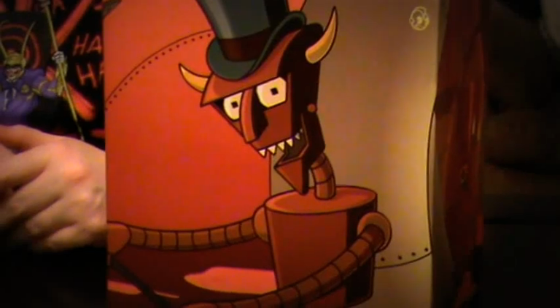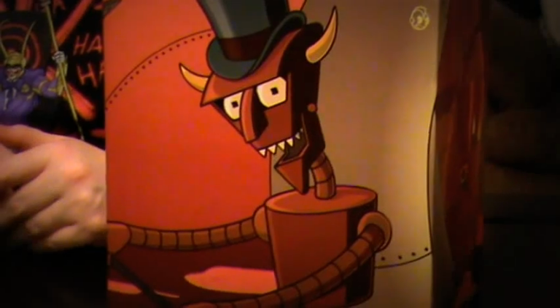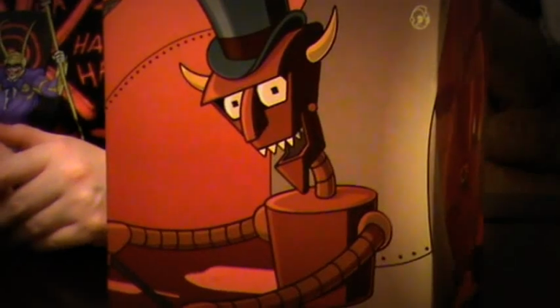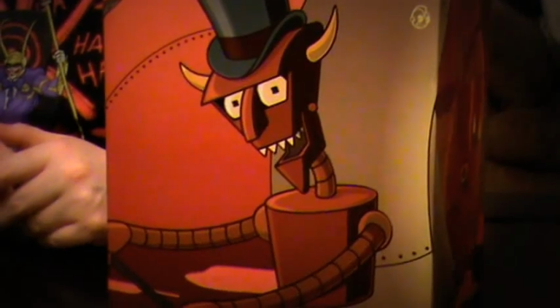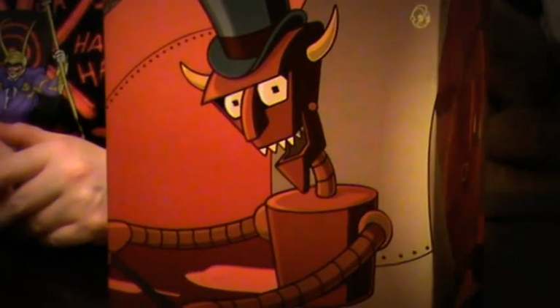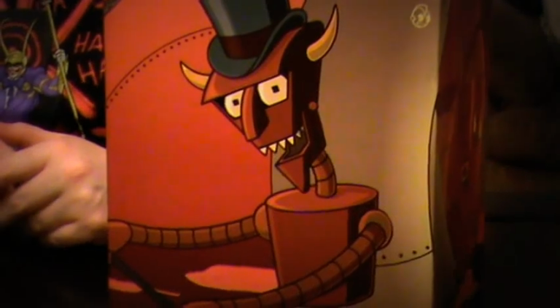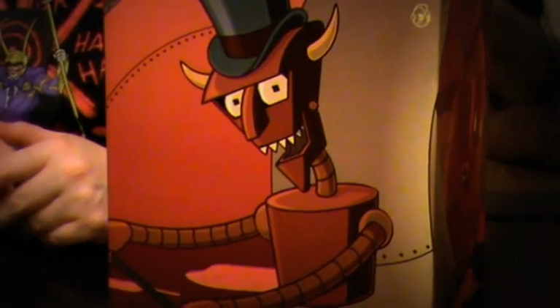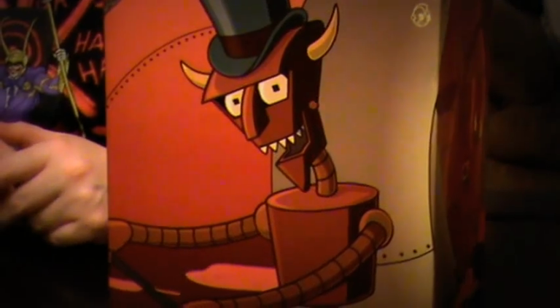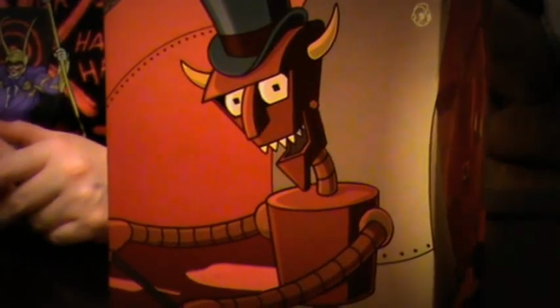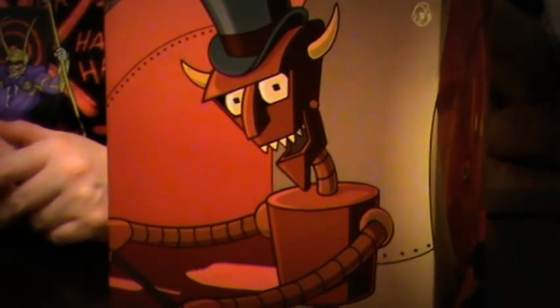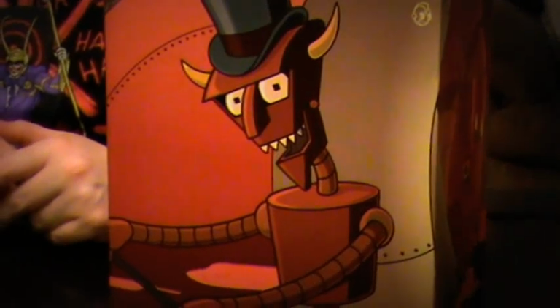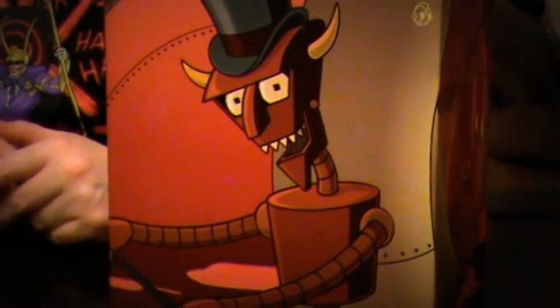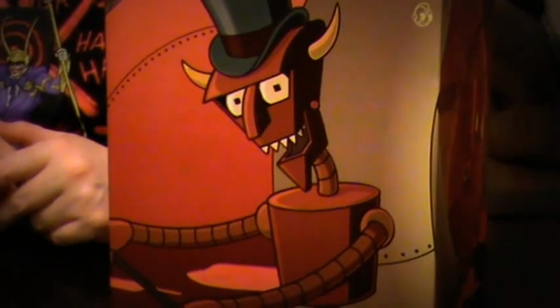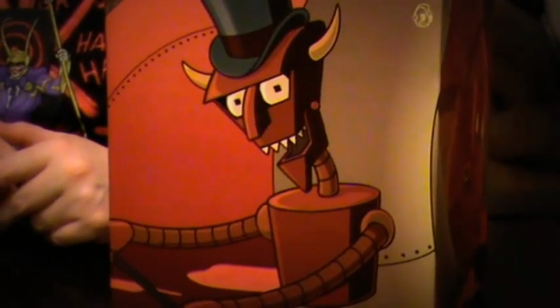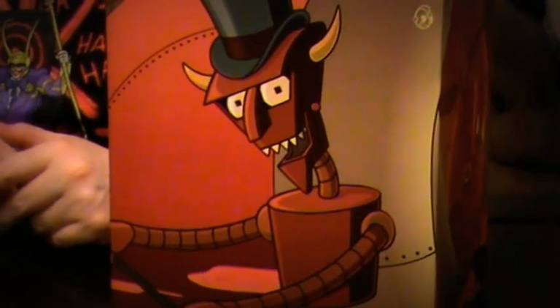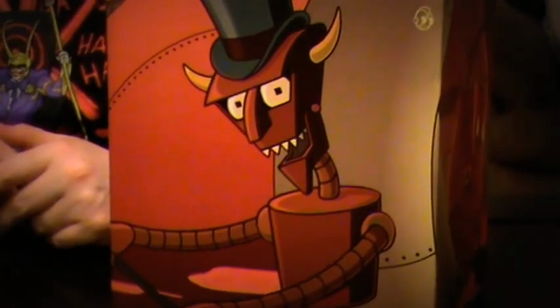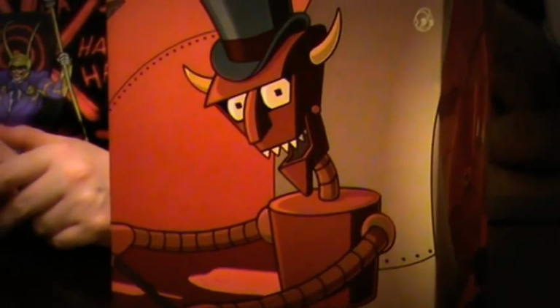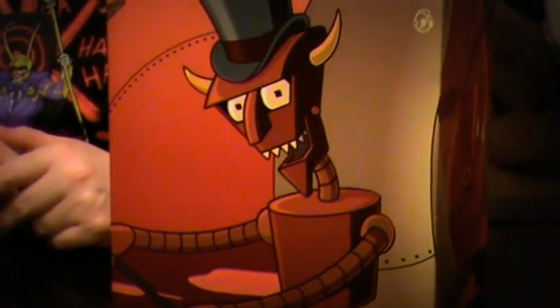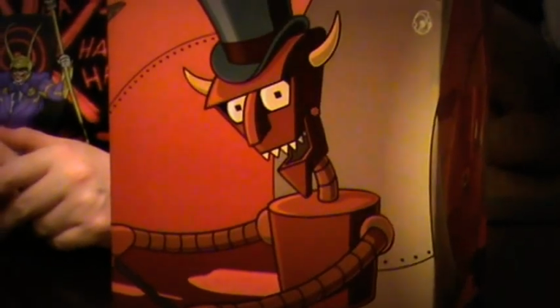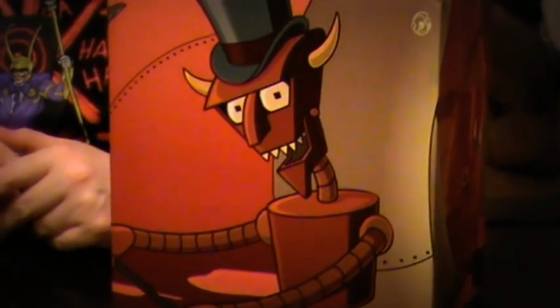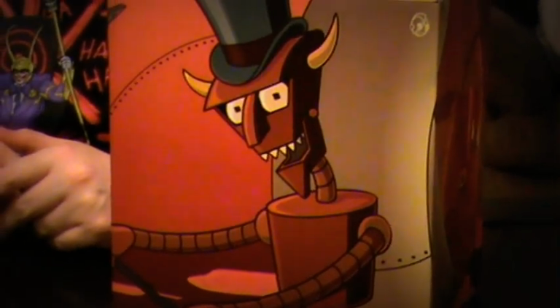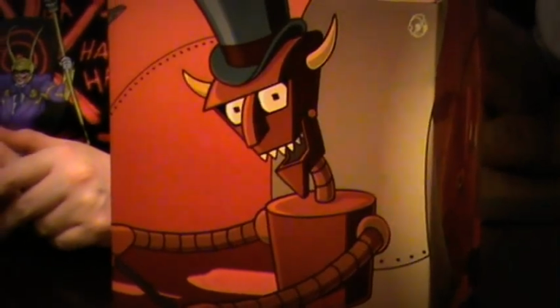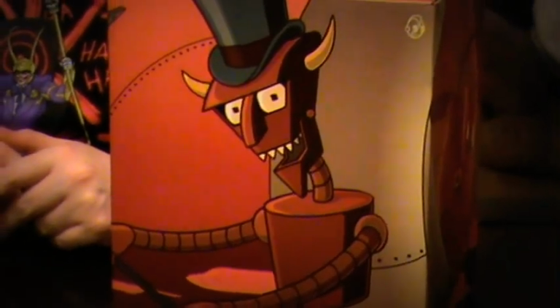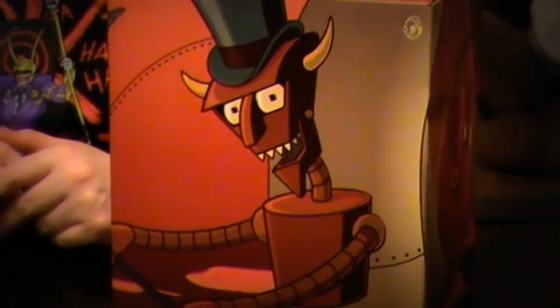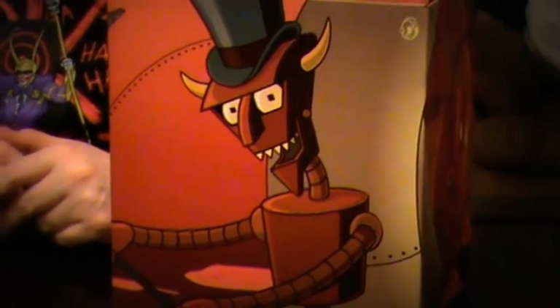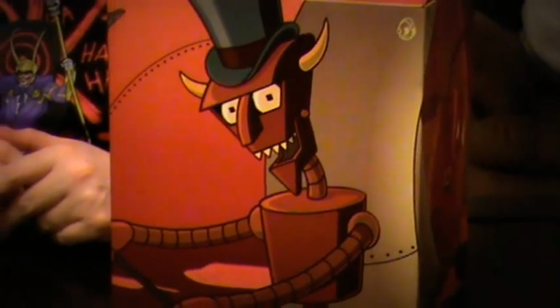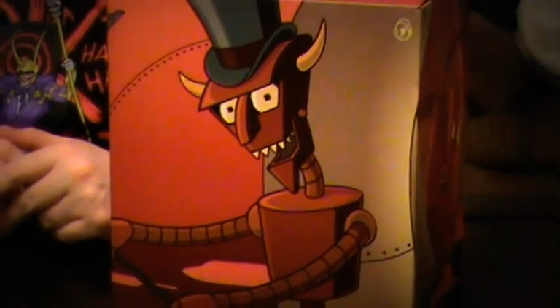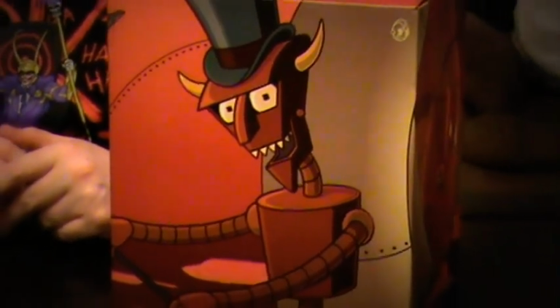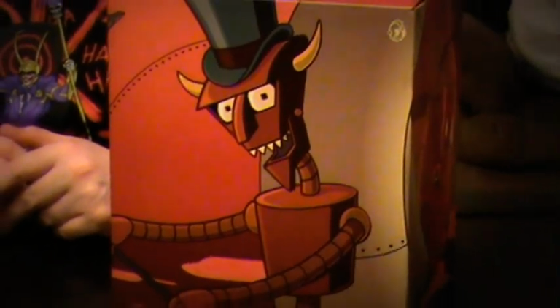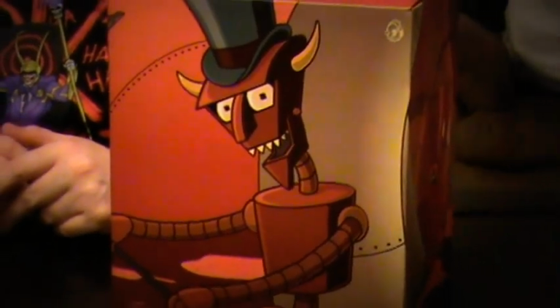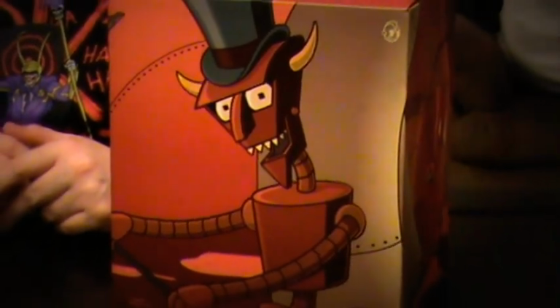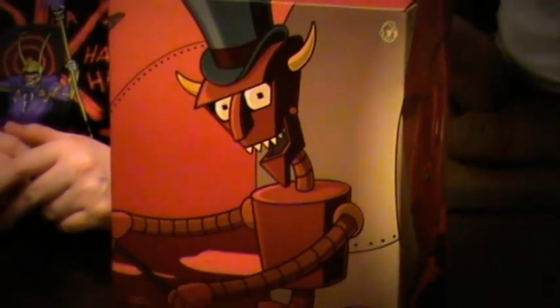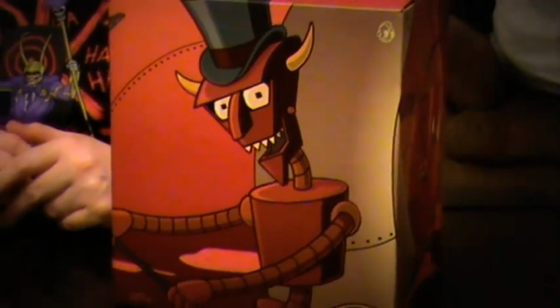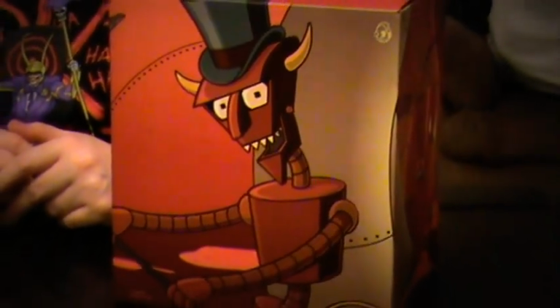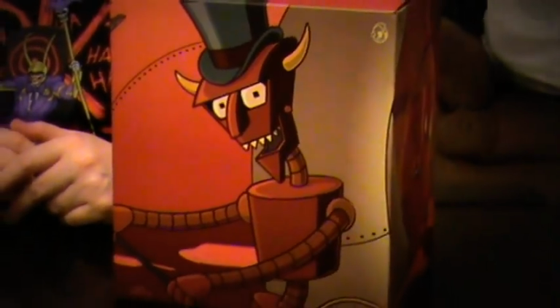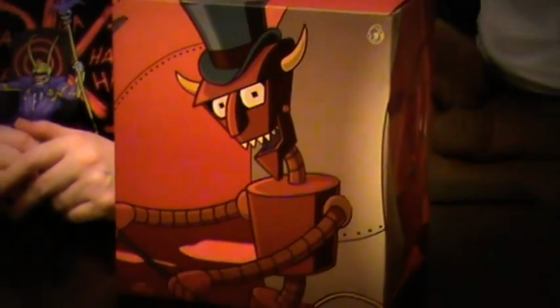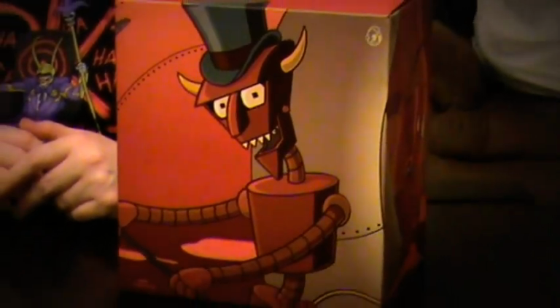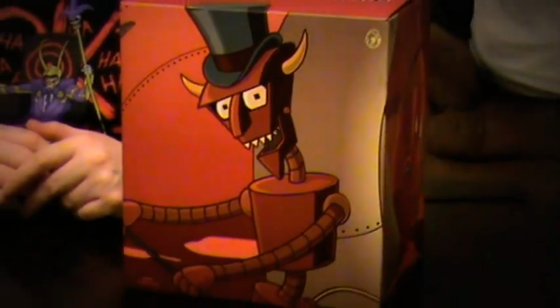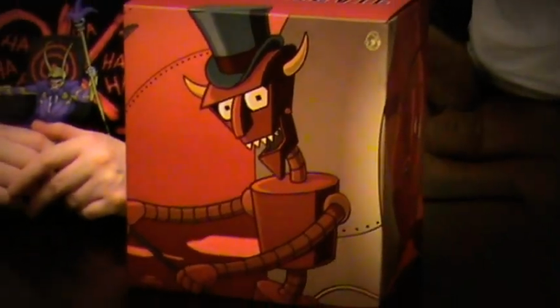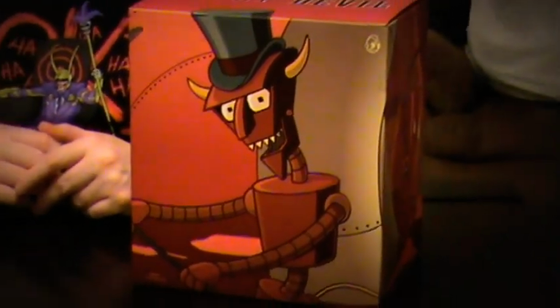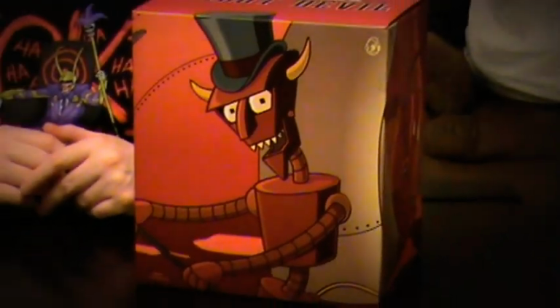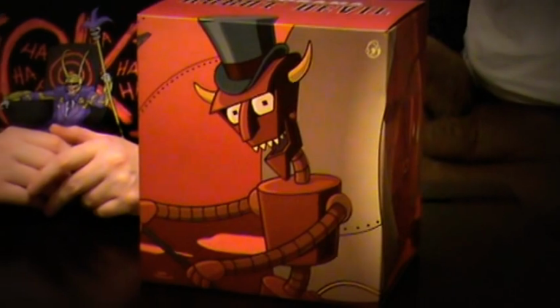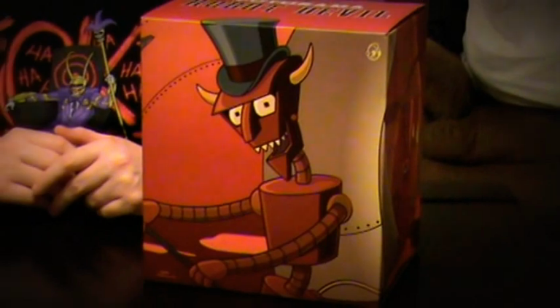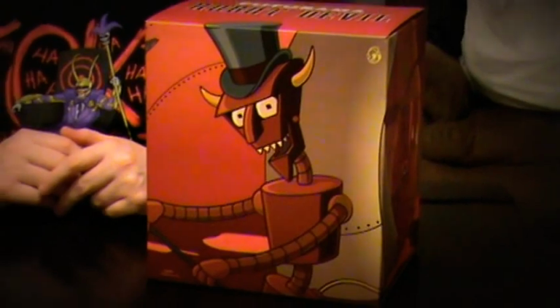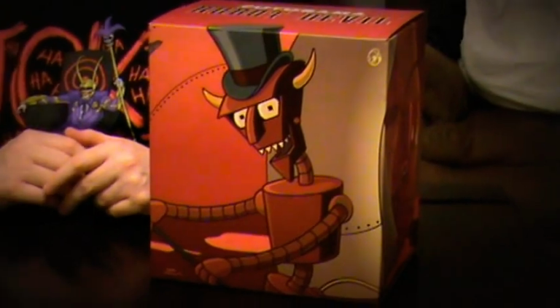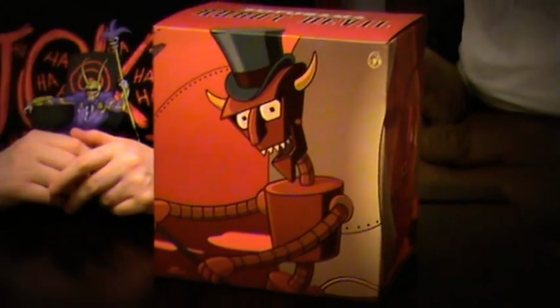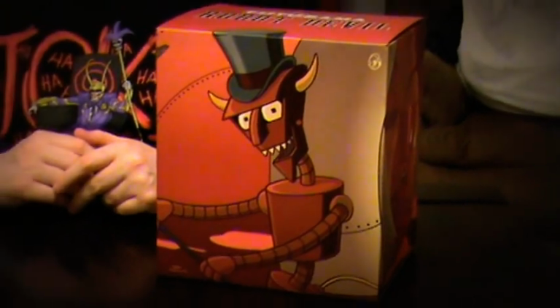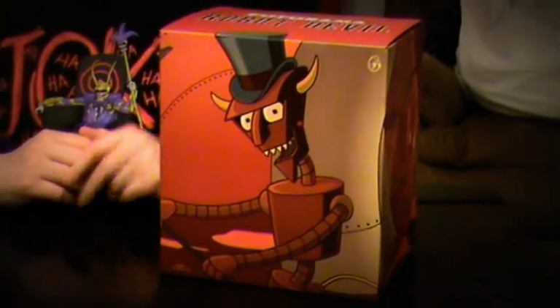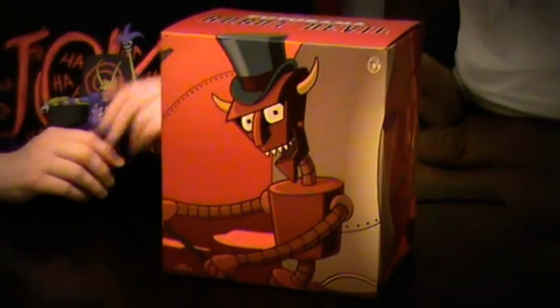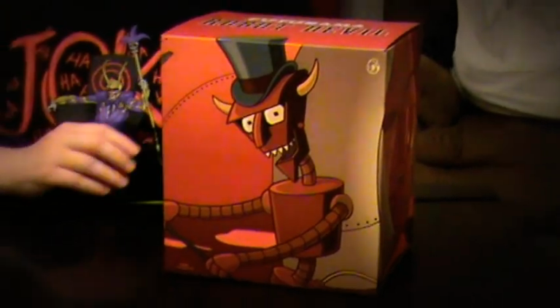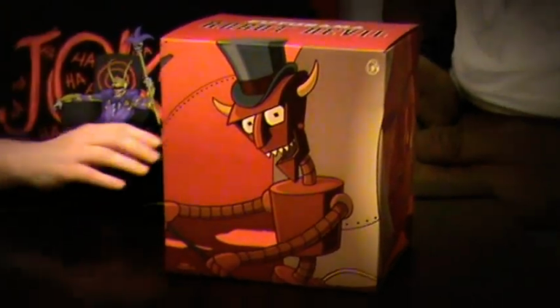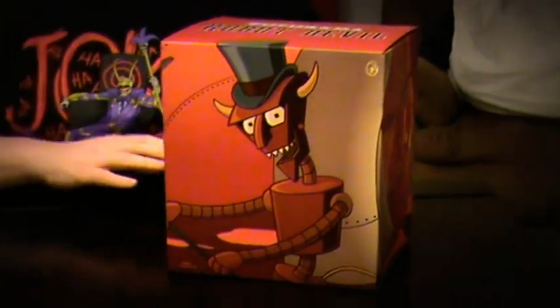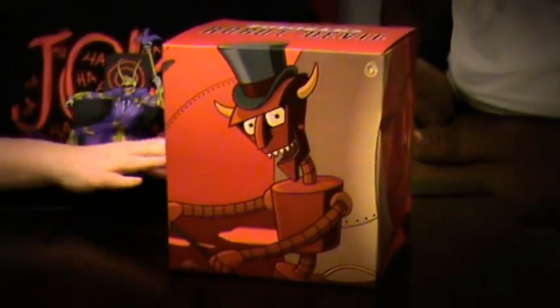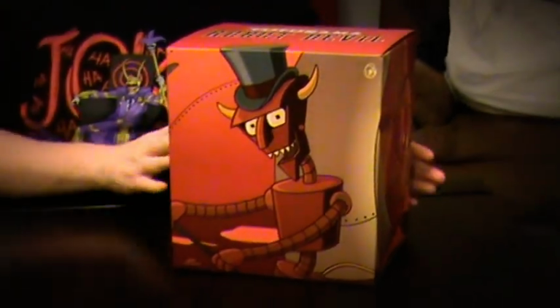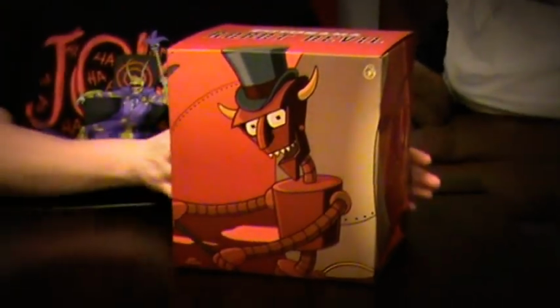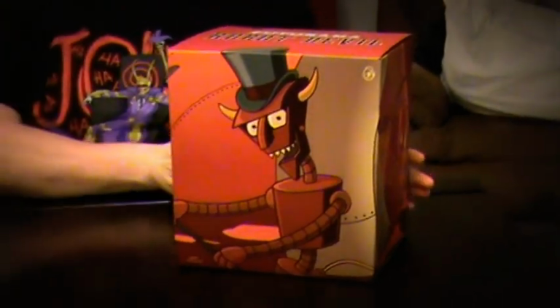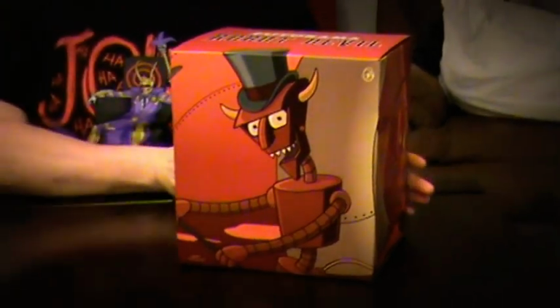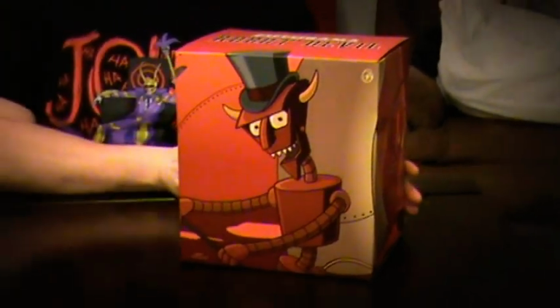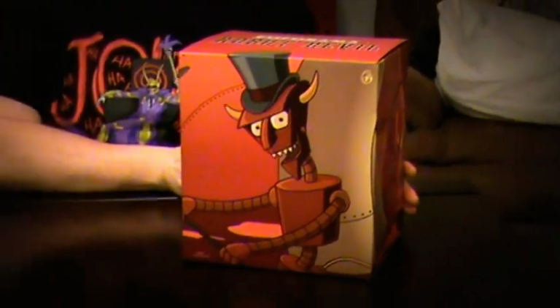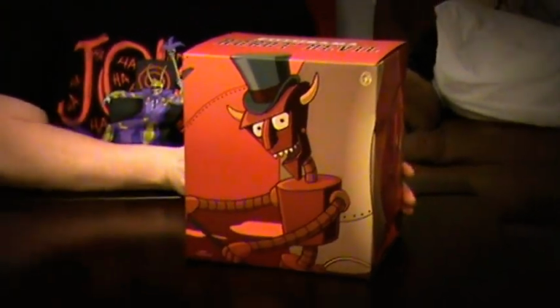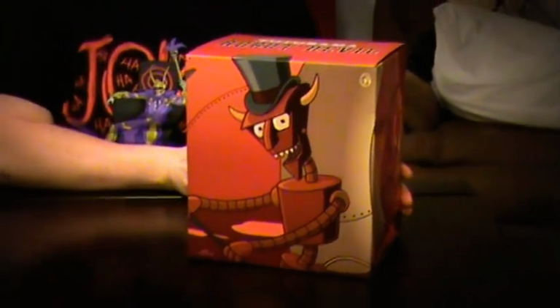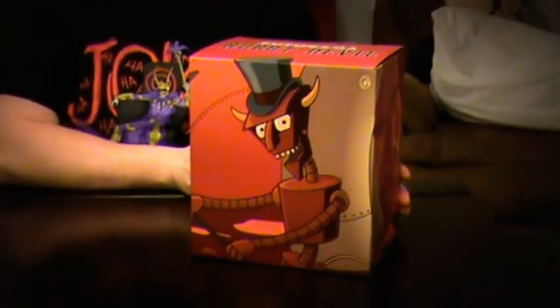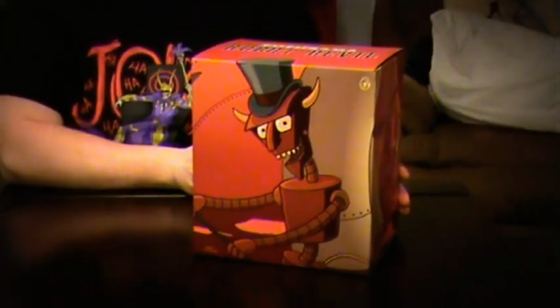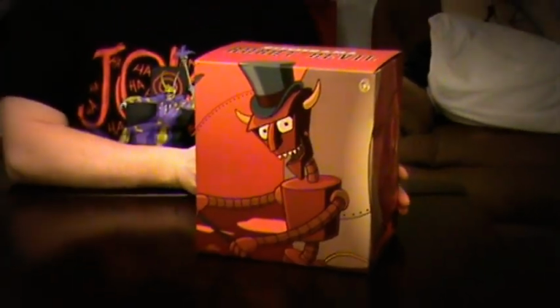A deal, a deal, even with a dirty dealer. Very well, then I'll take what I want from Lina.